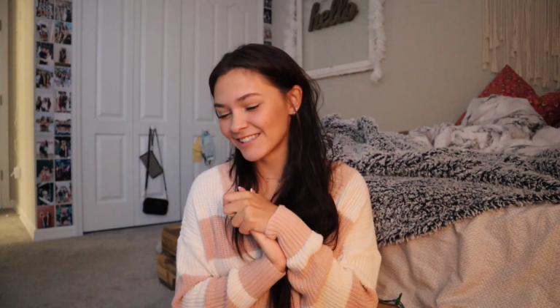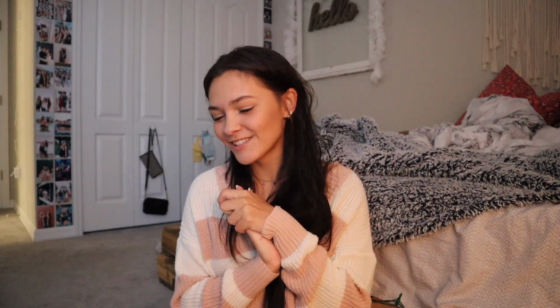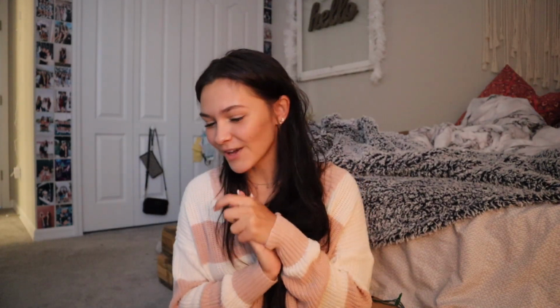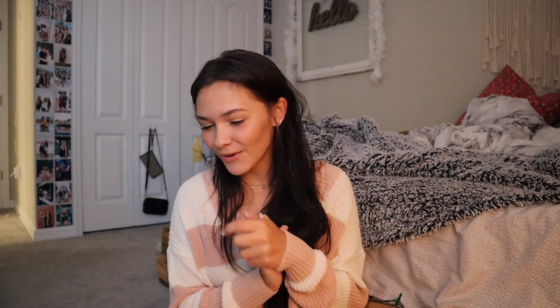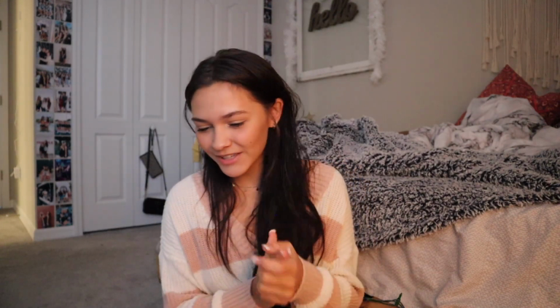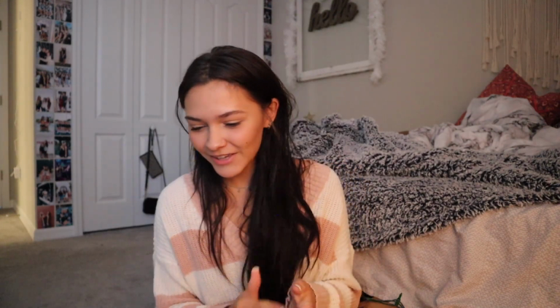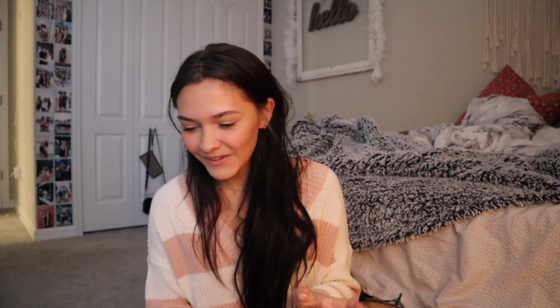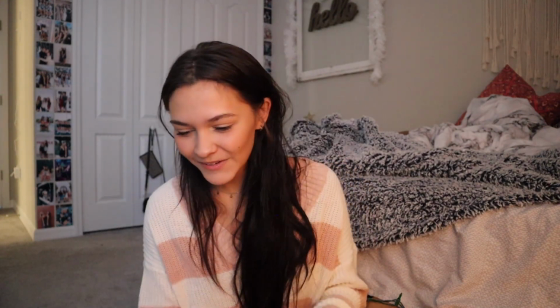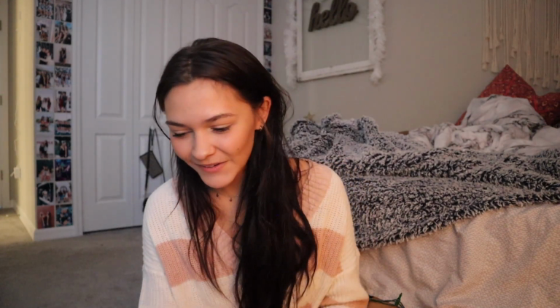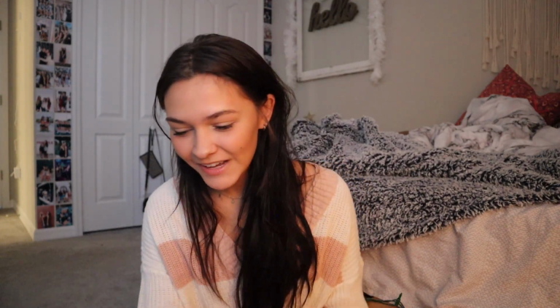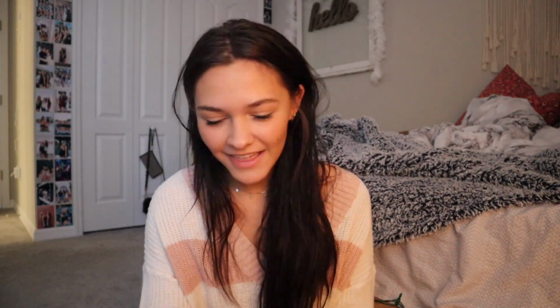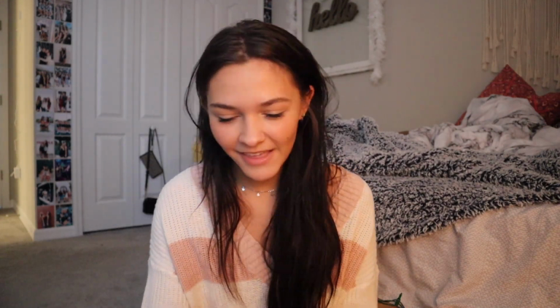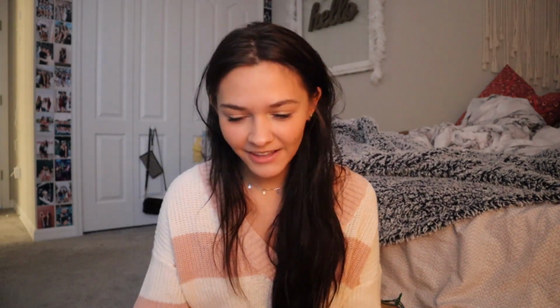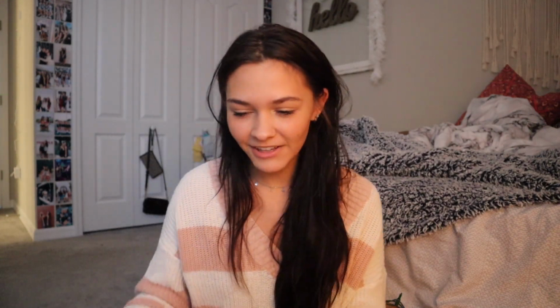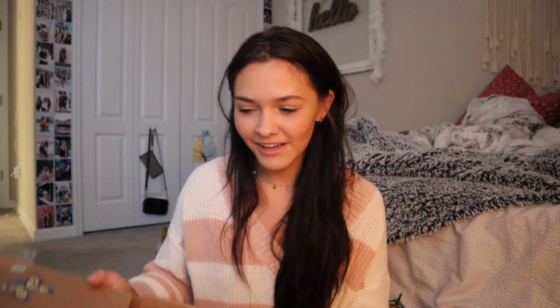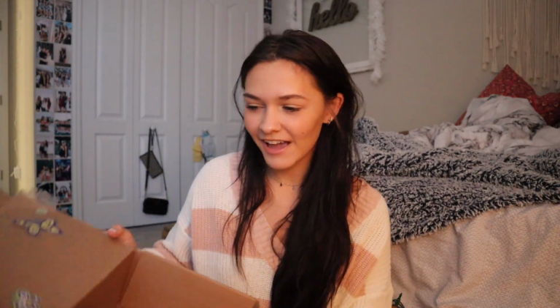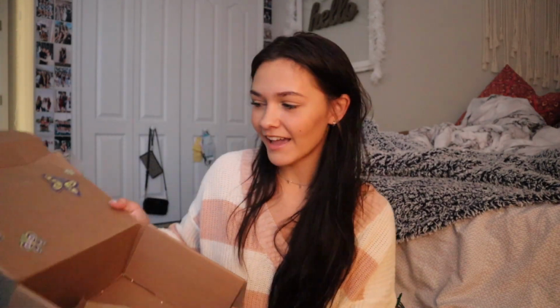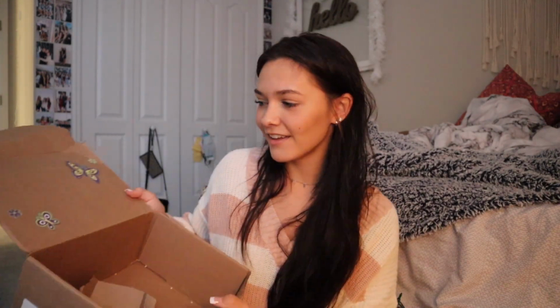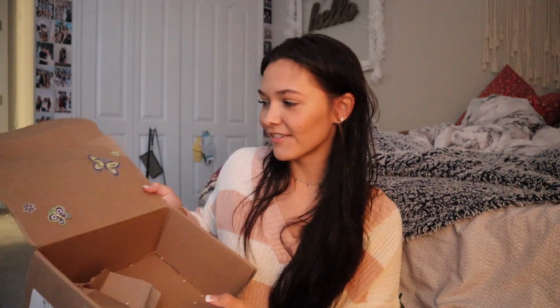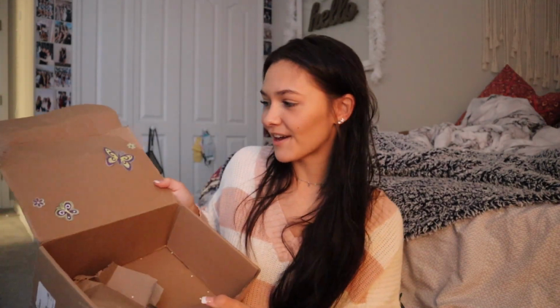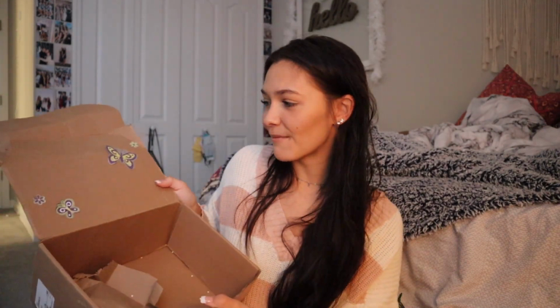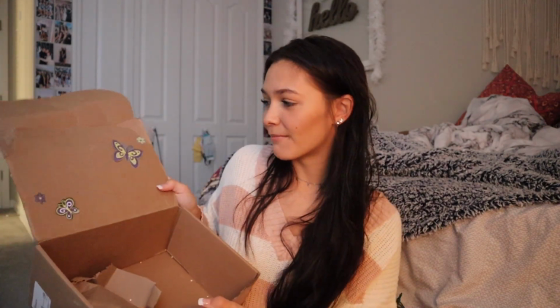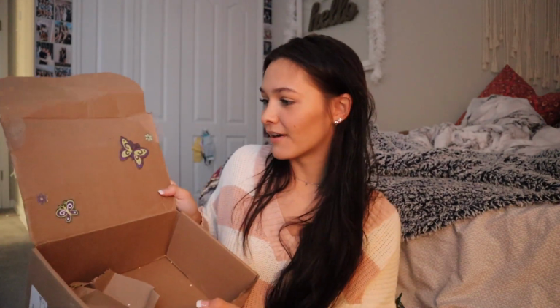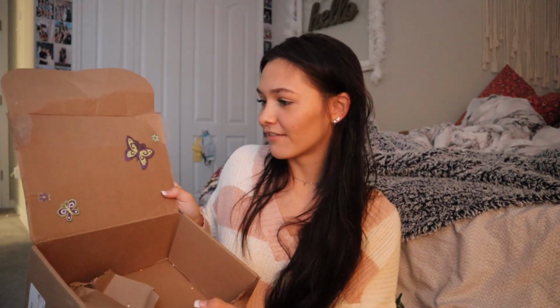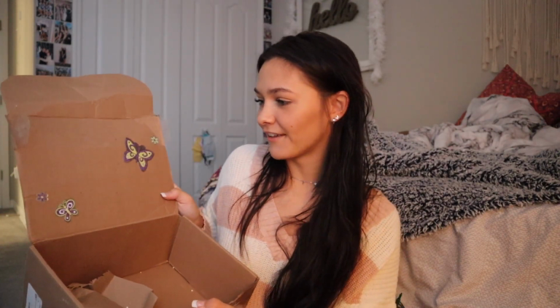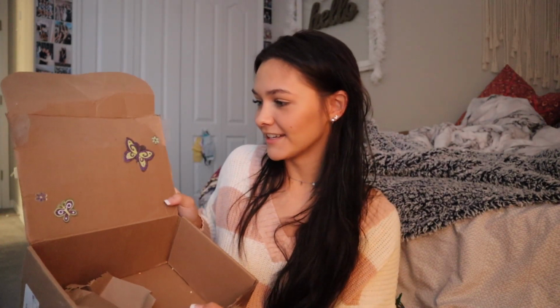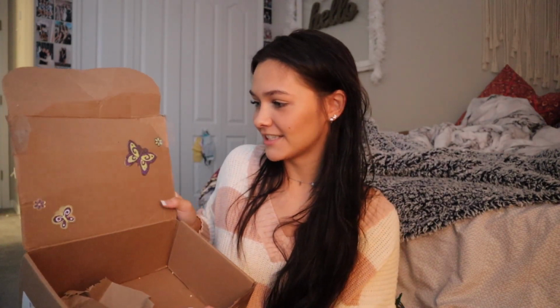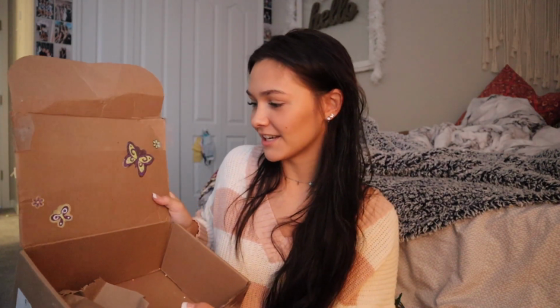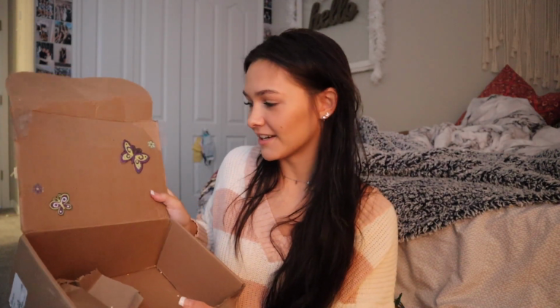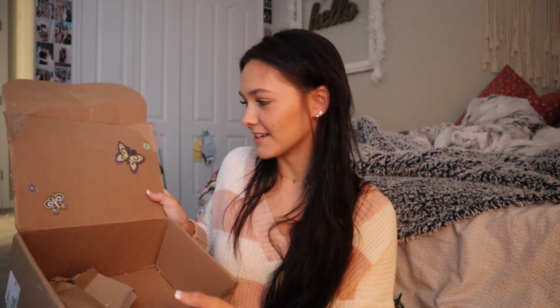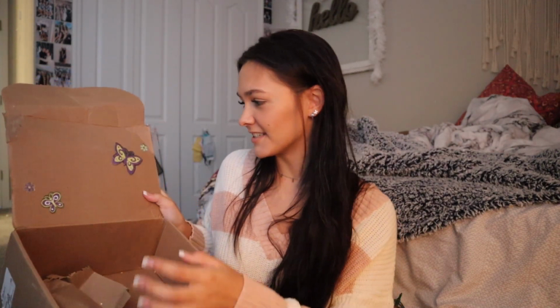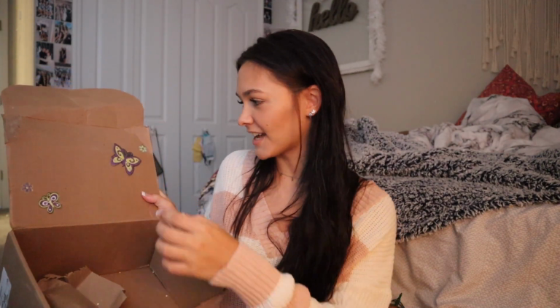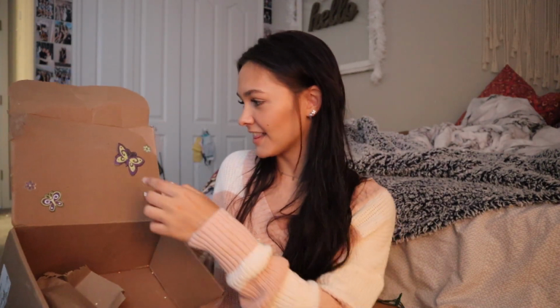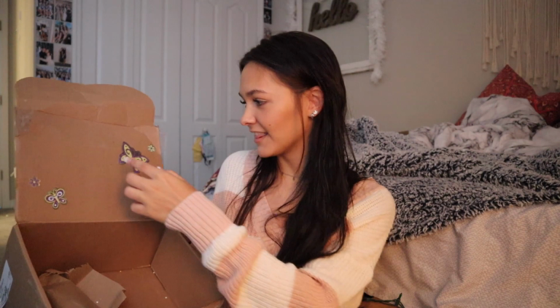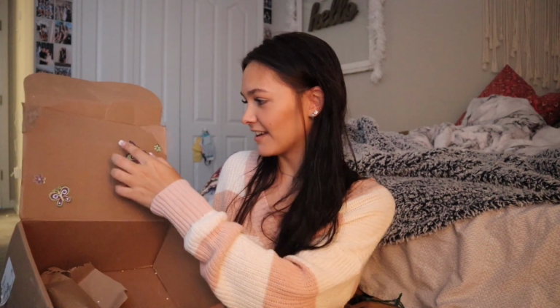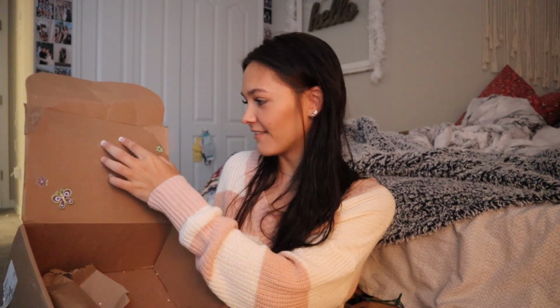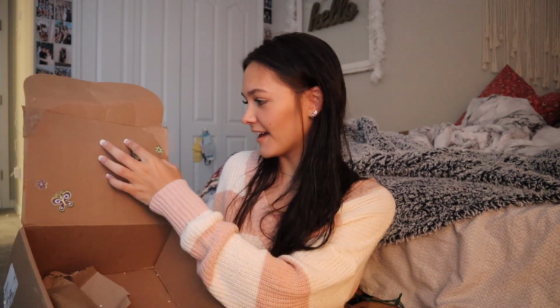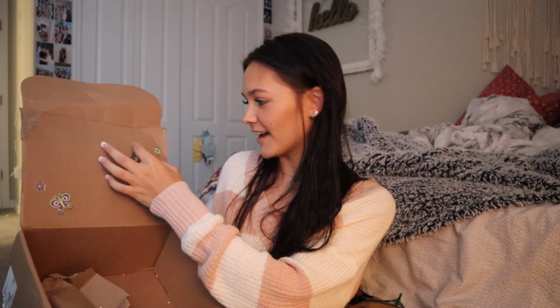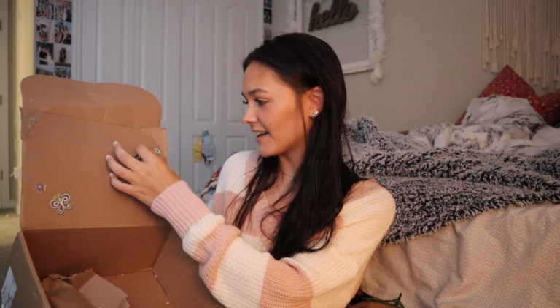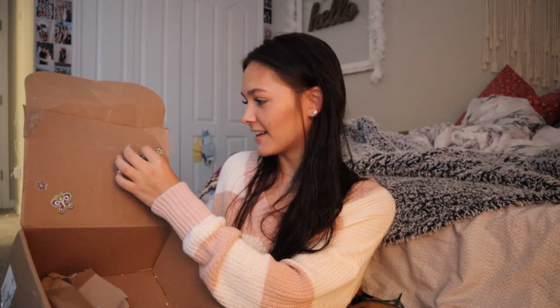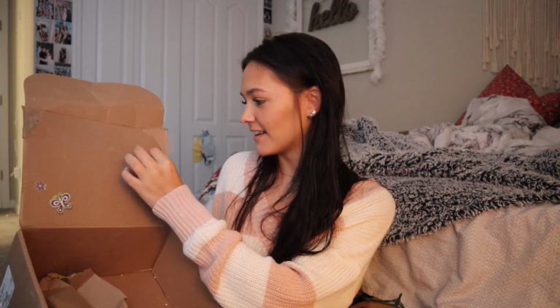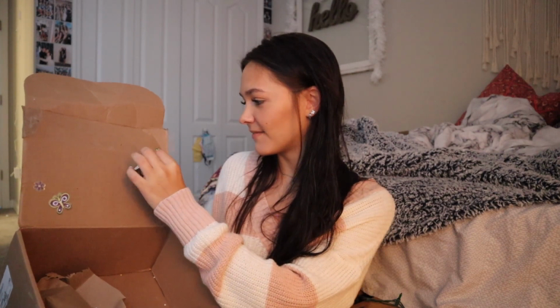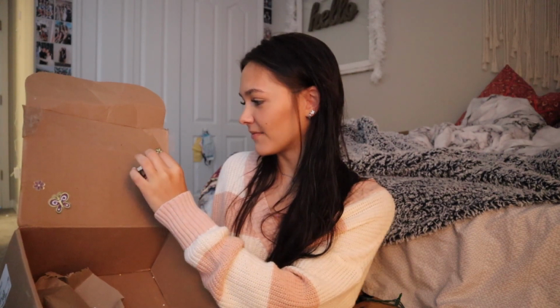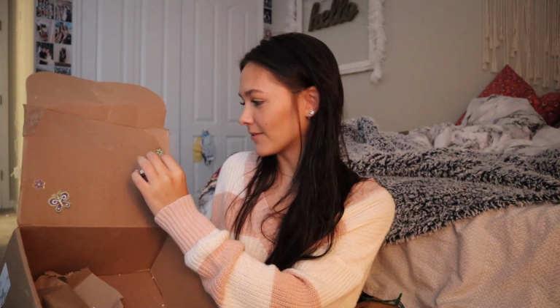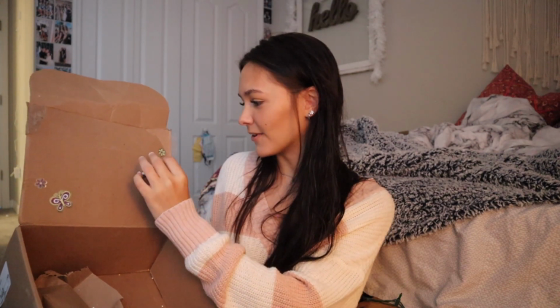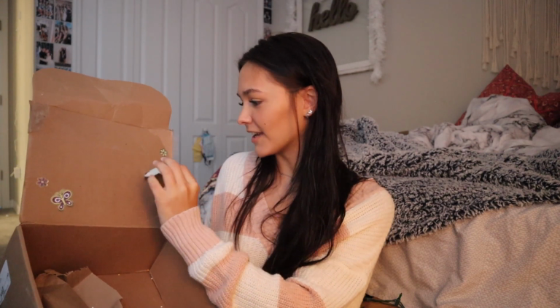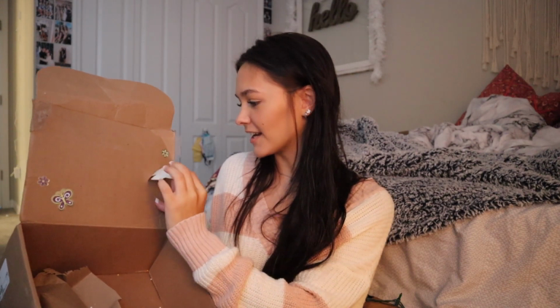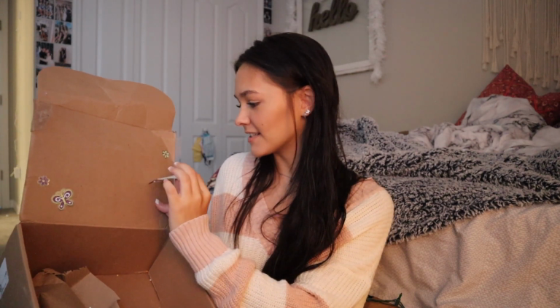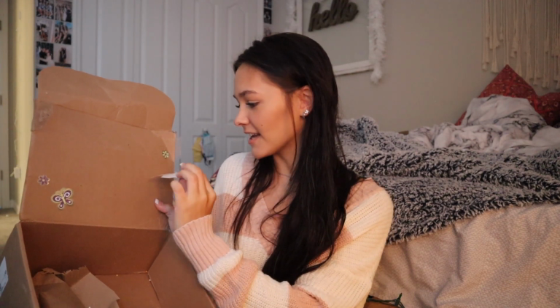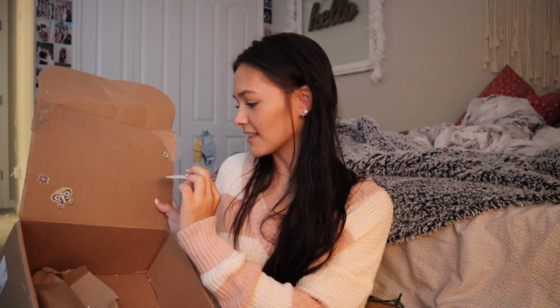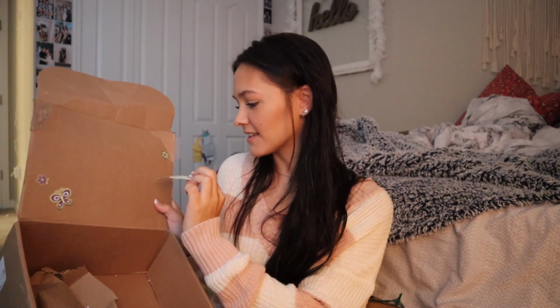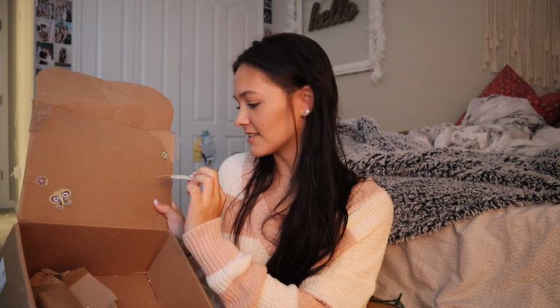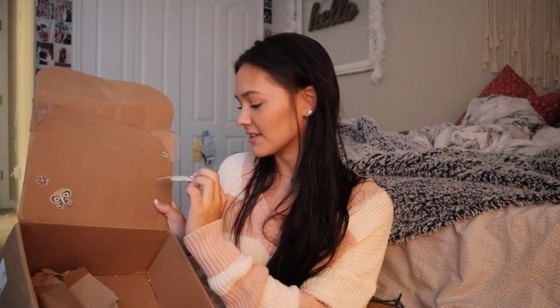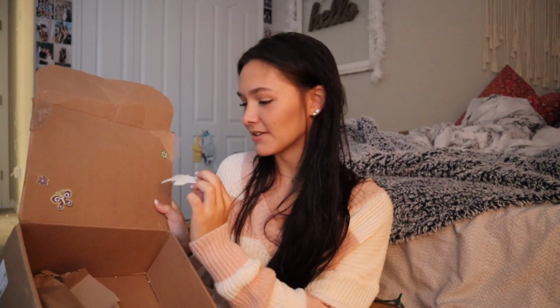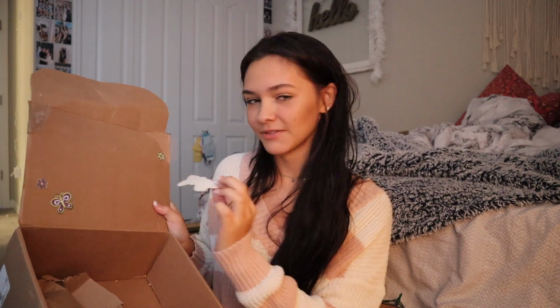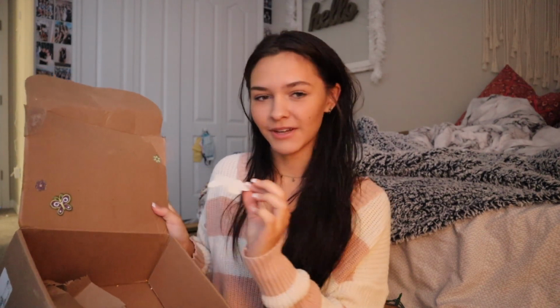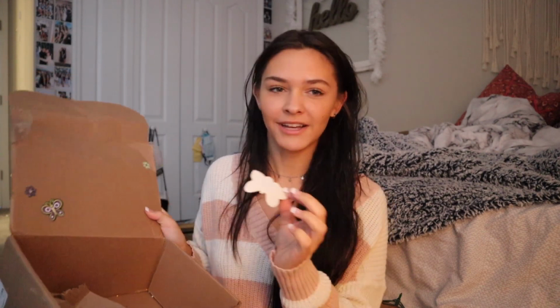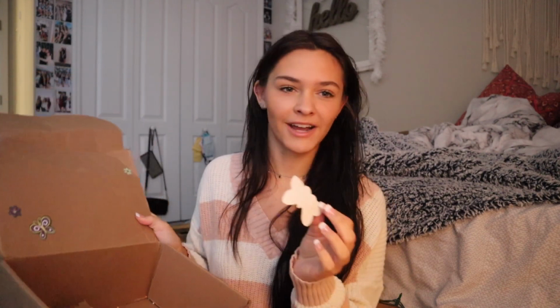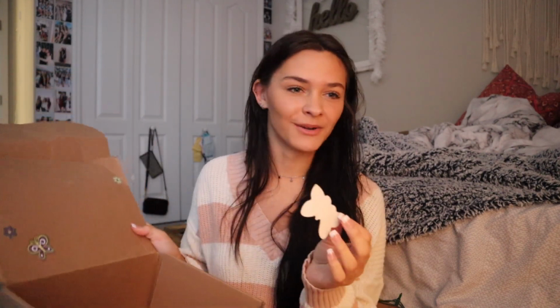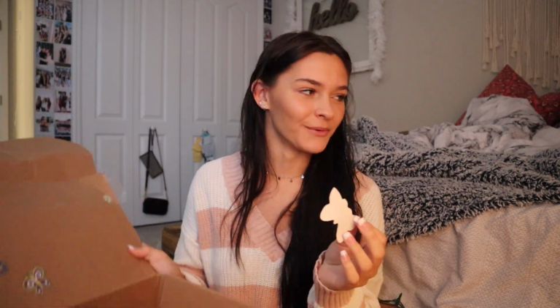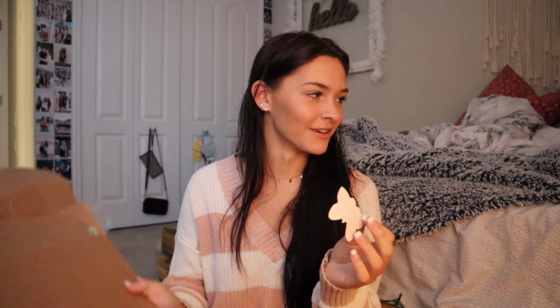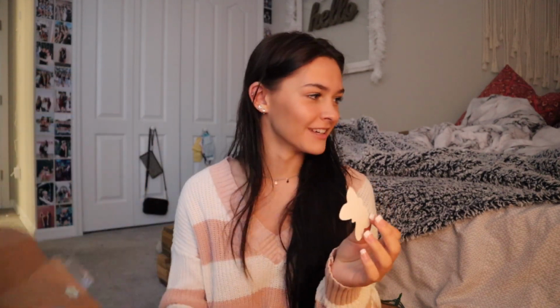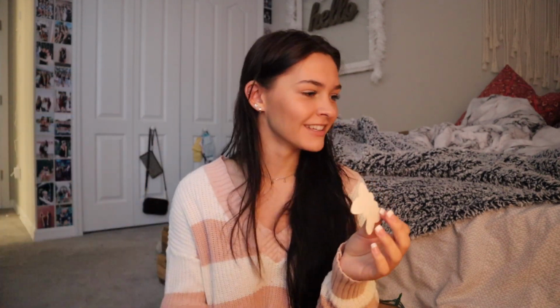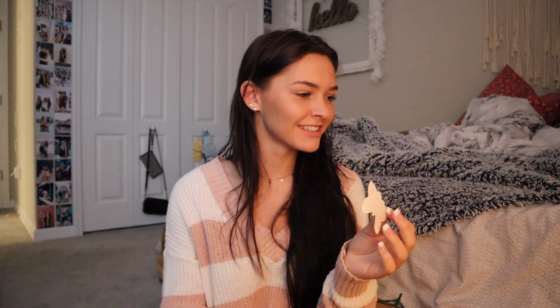Oh my gosh, yay! That is so cute. And I even got butterfly stickers — I love that! Wait, can I take this? I kind of want it.